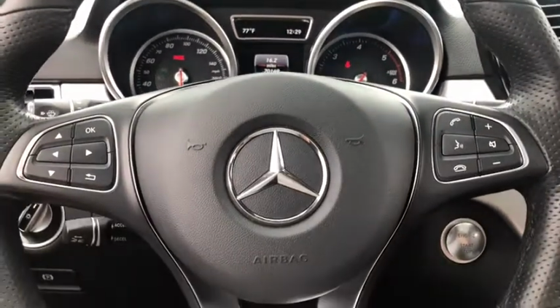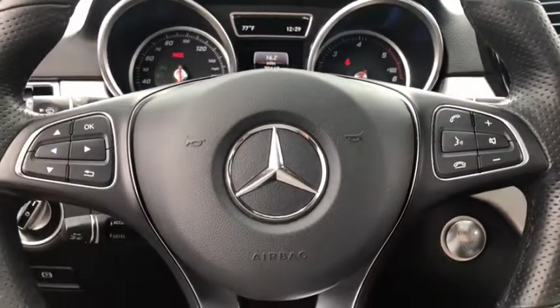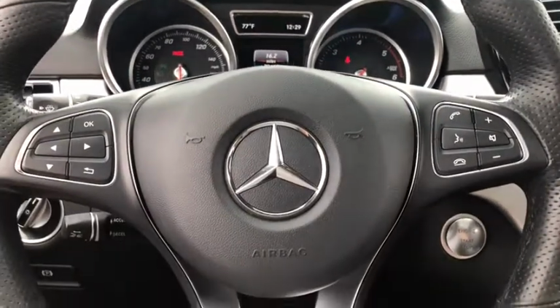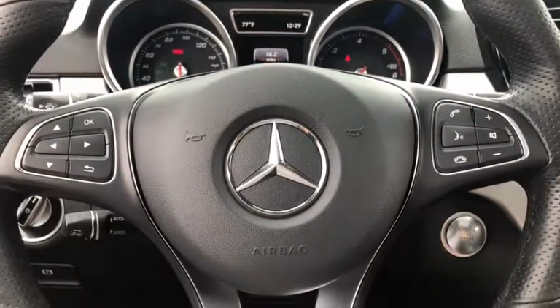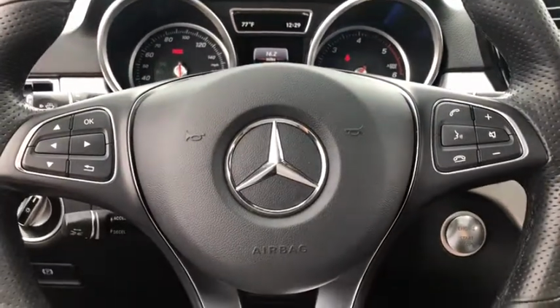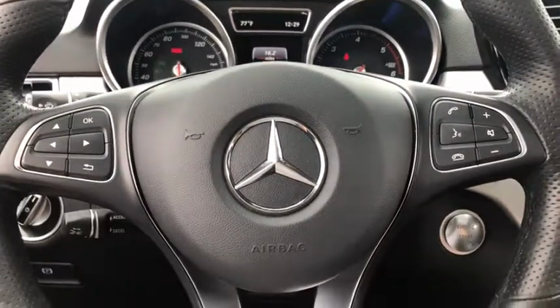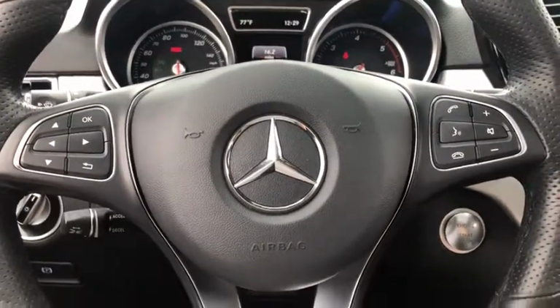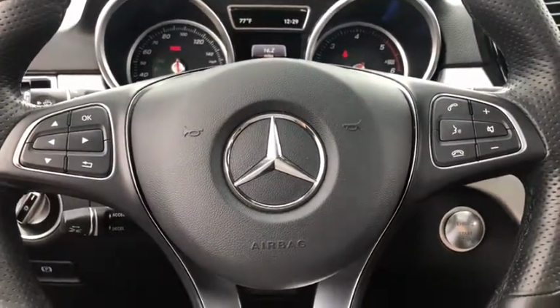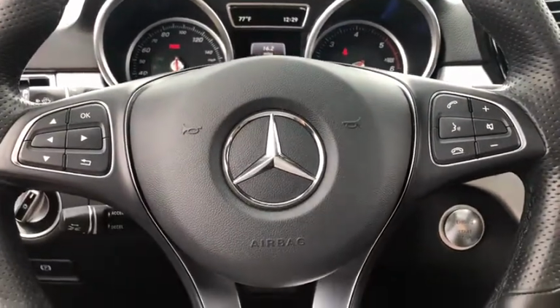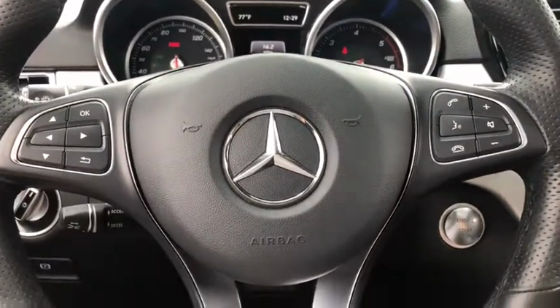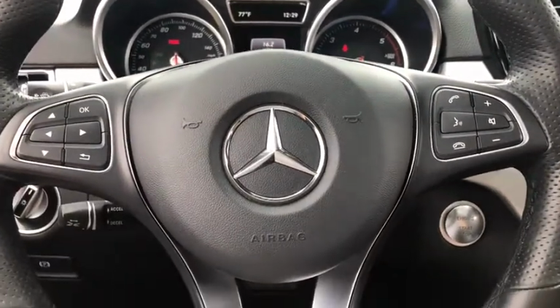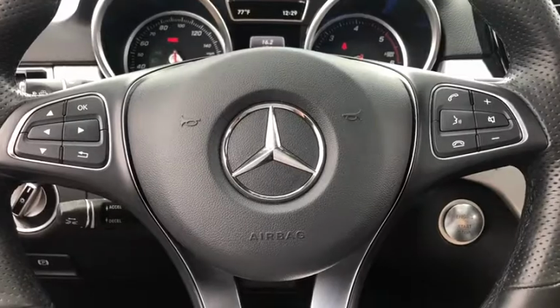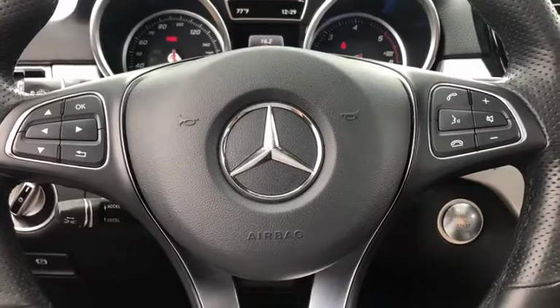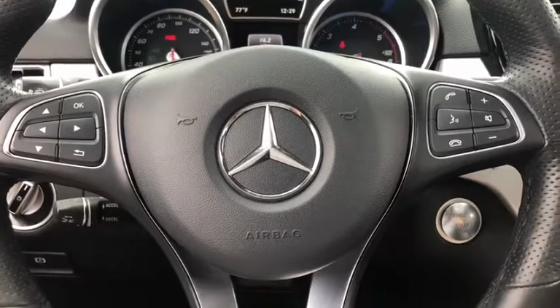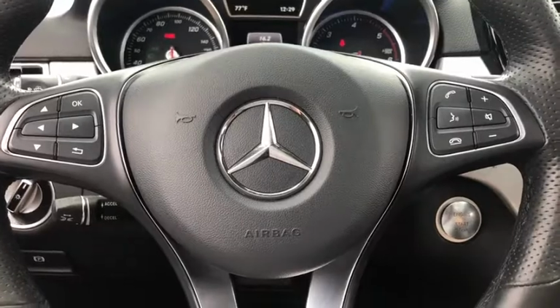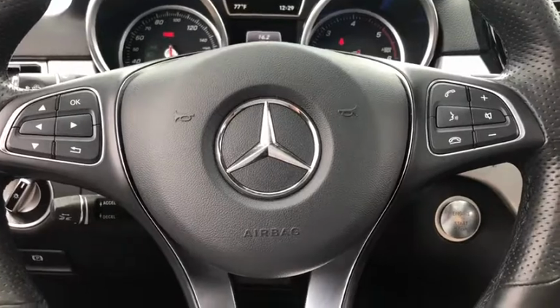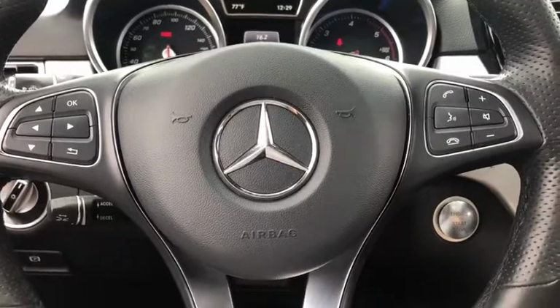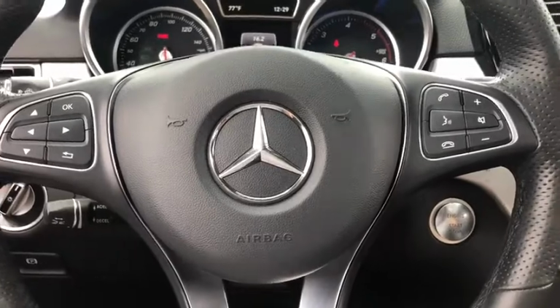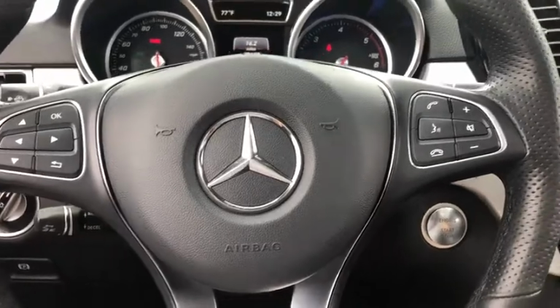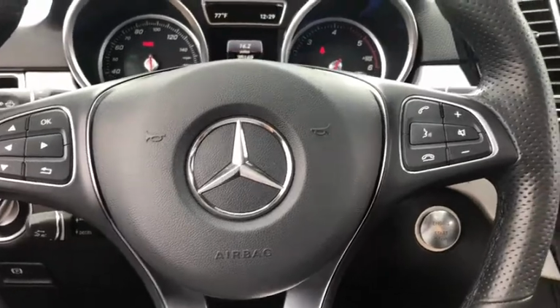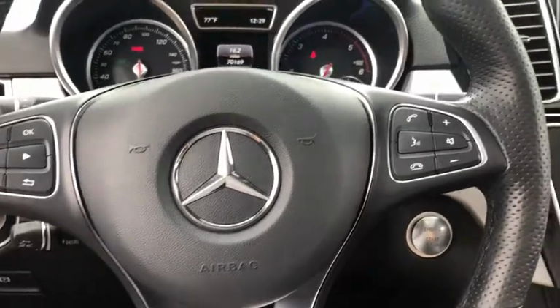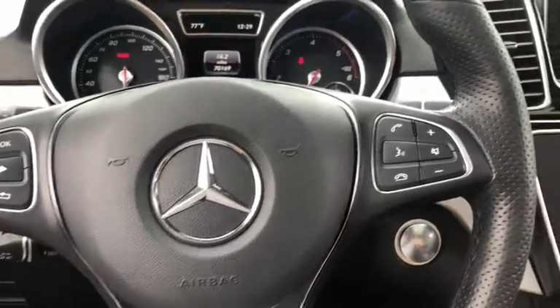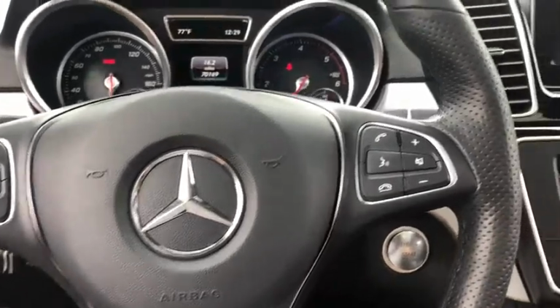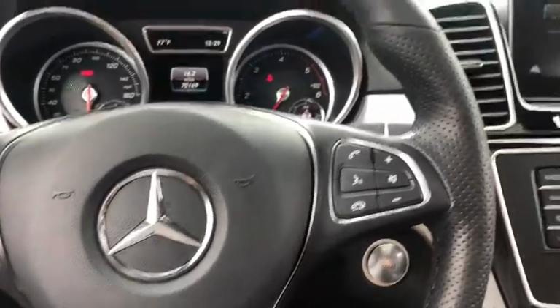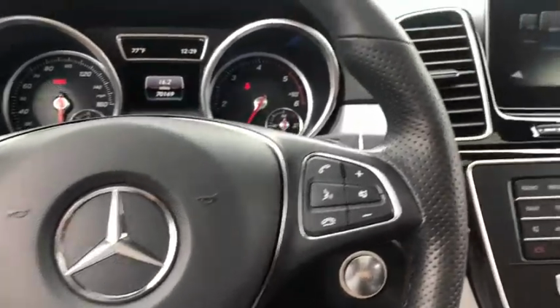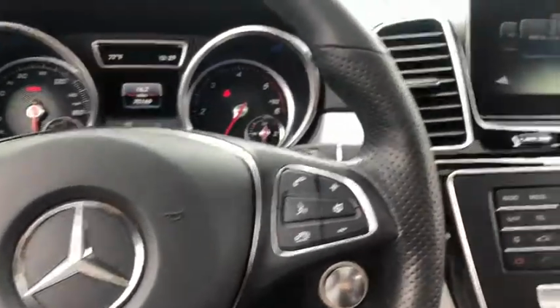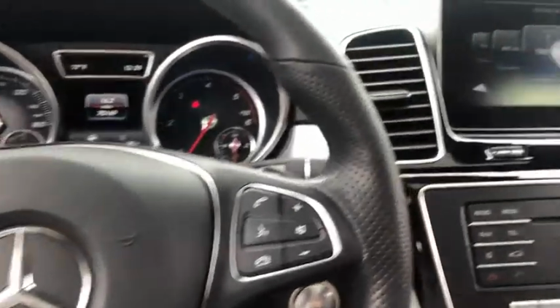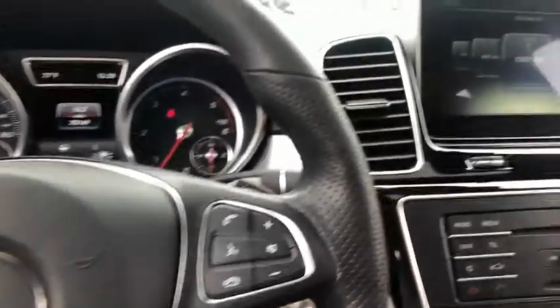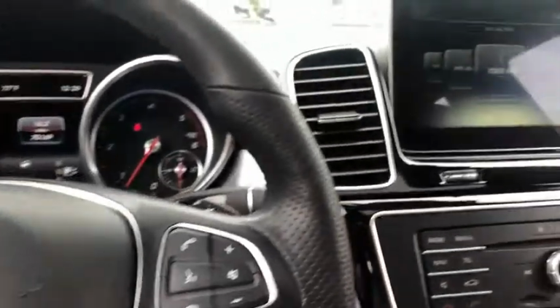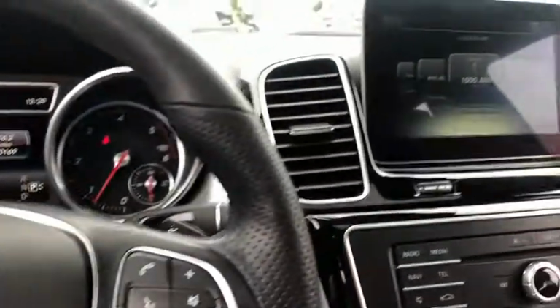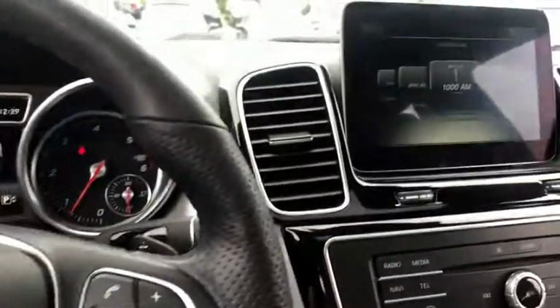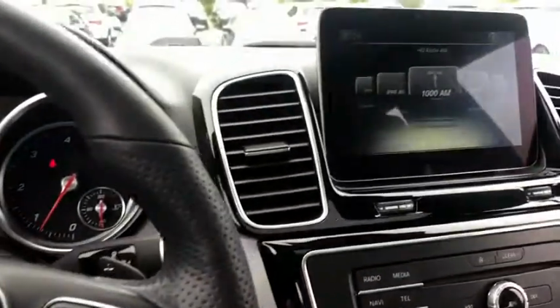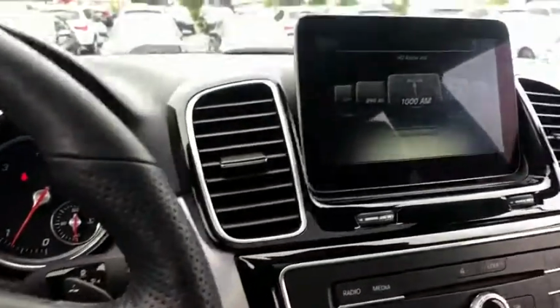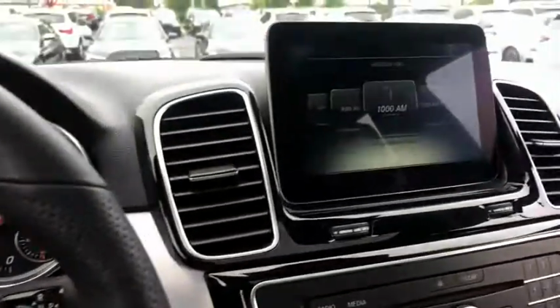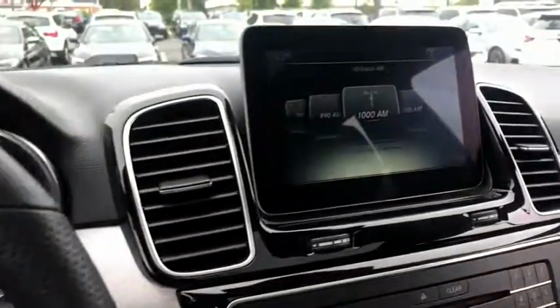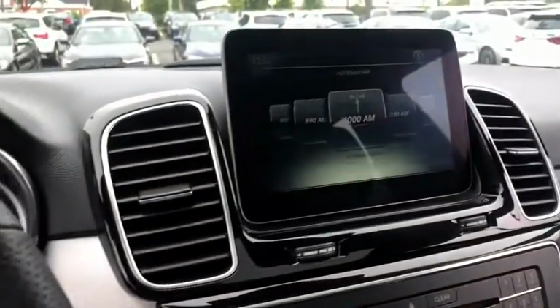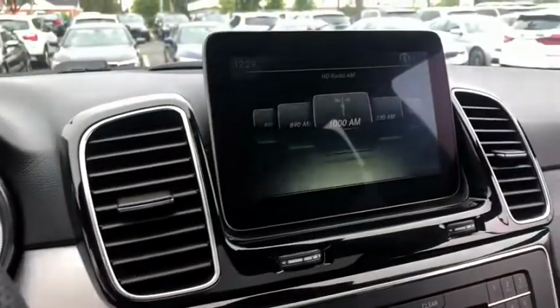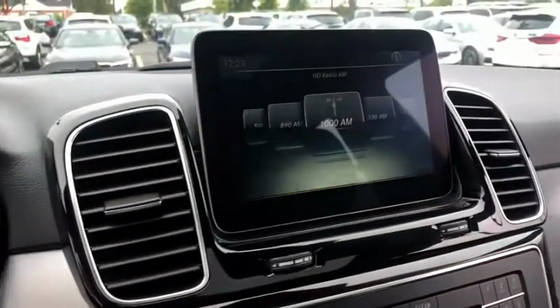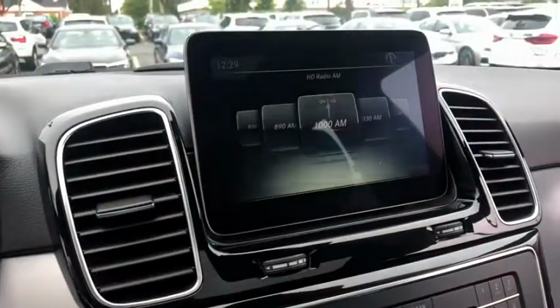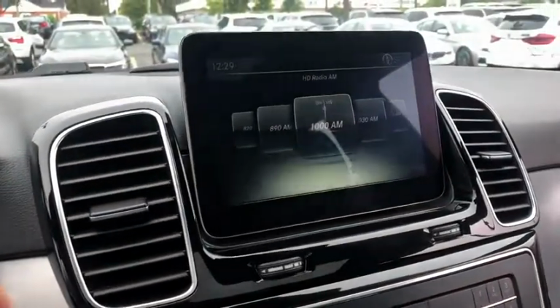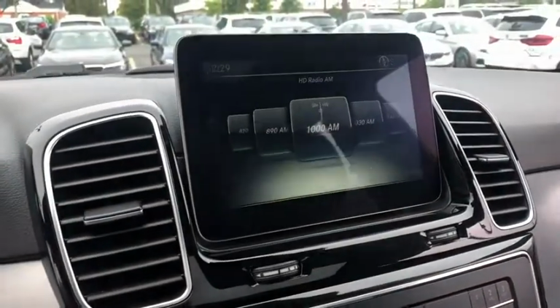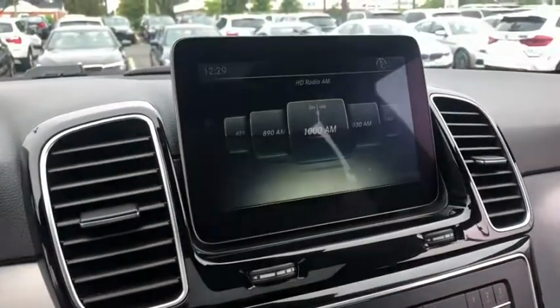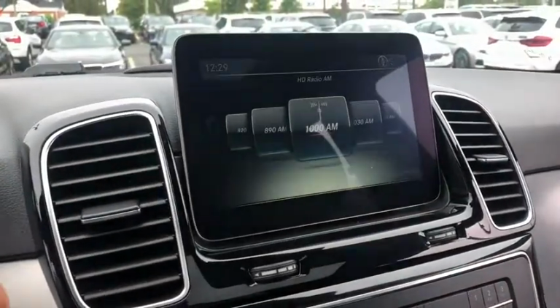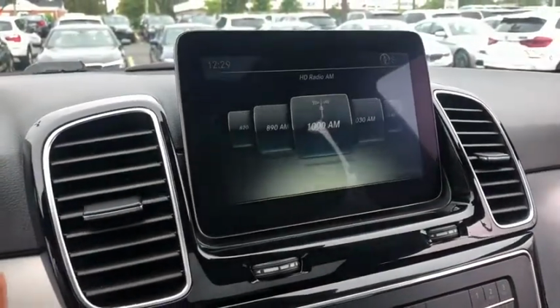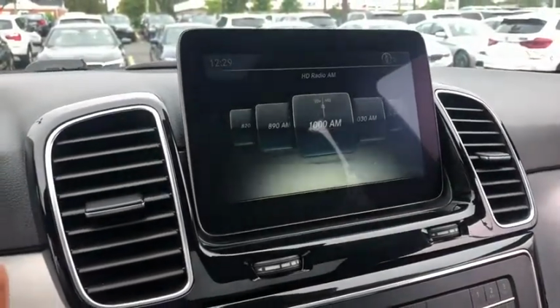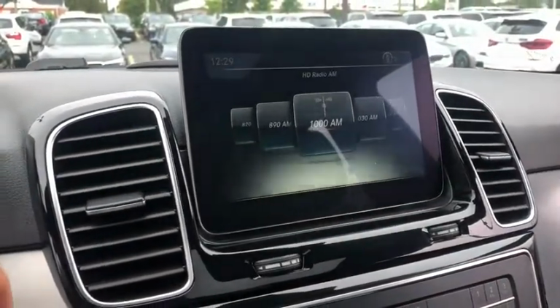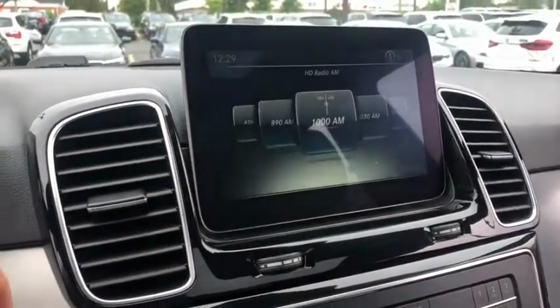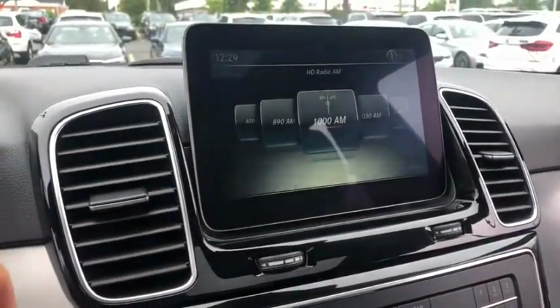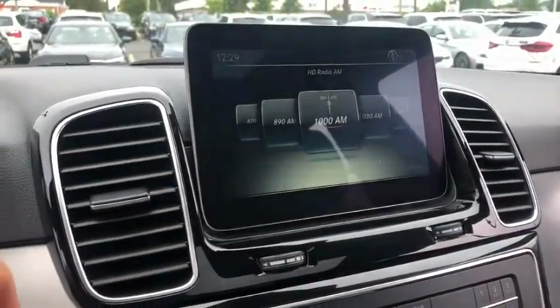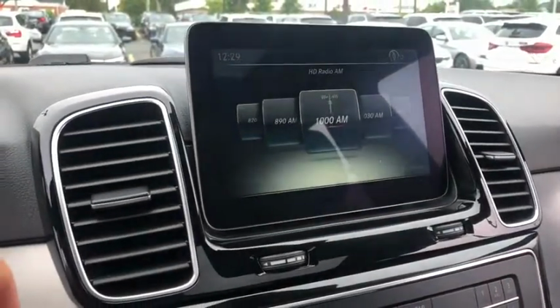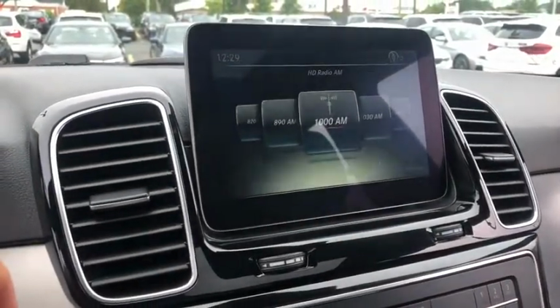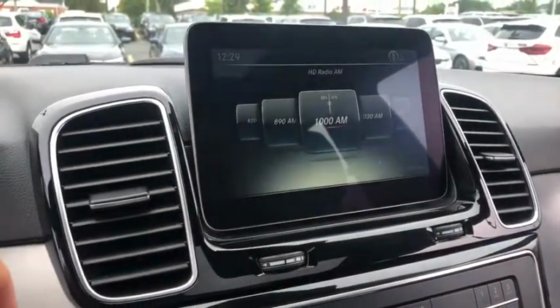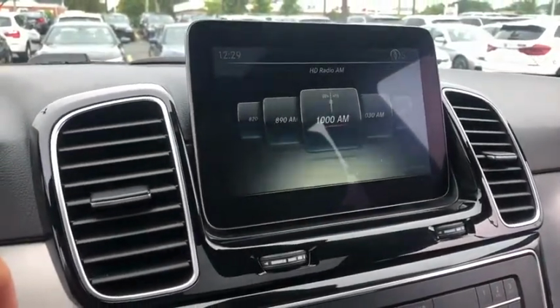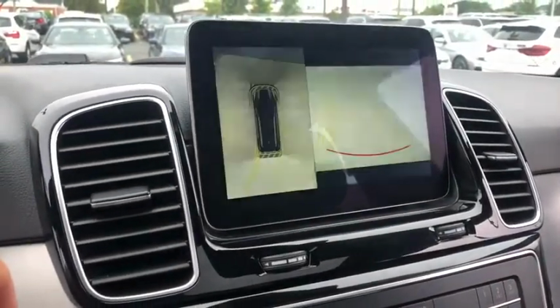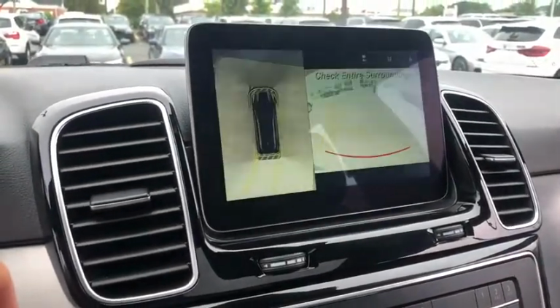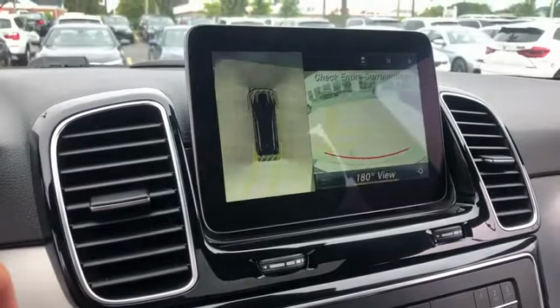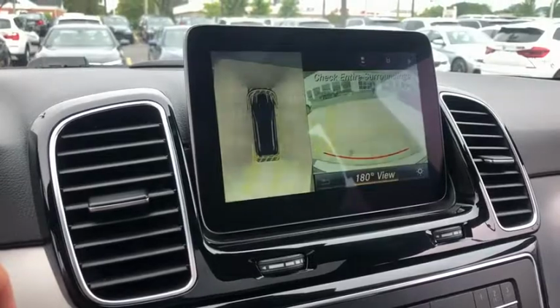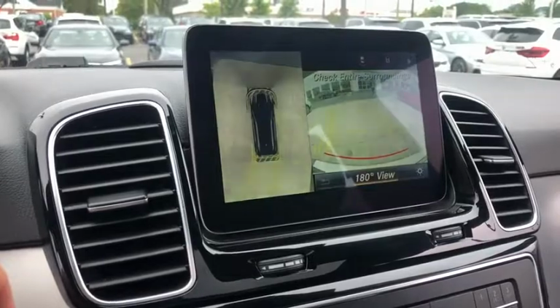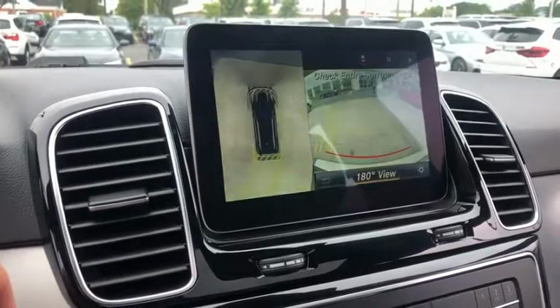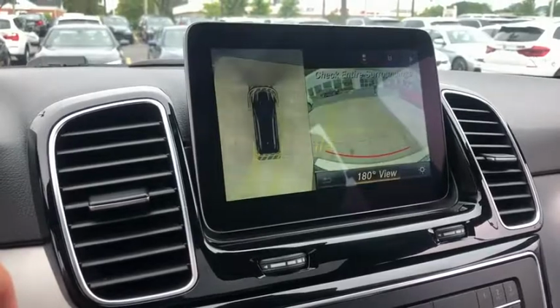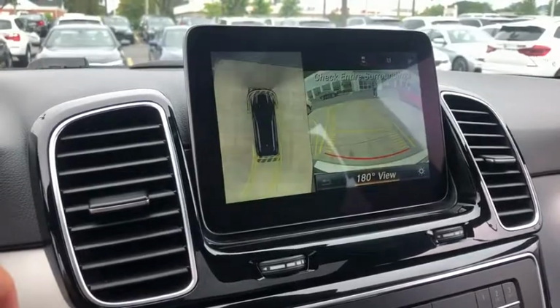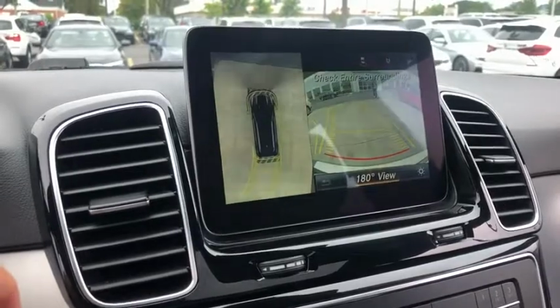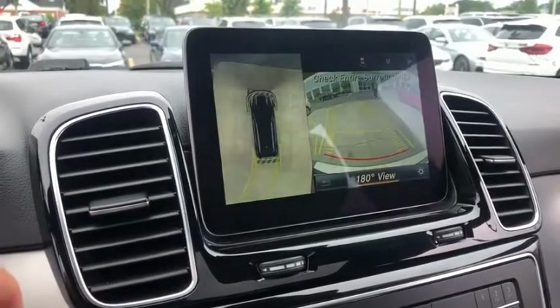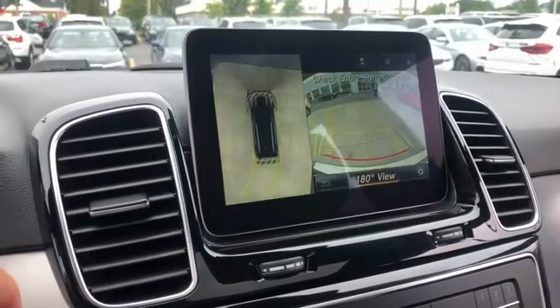Rear window defroster, heated front seat, compass, security system, trip computer, power windows, electronic stability control, brake assist.